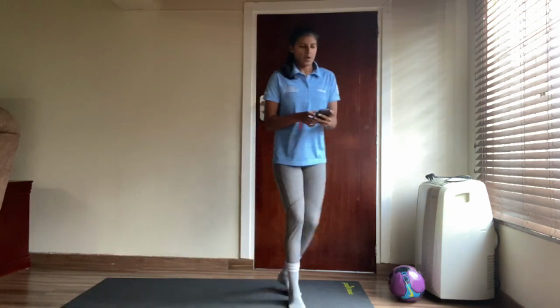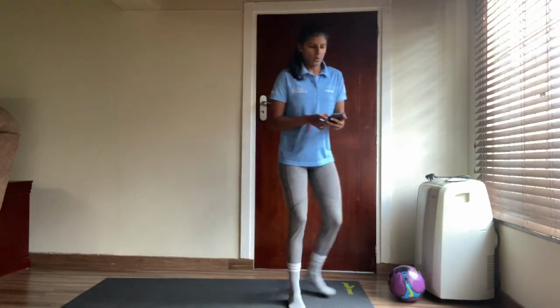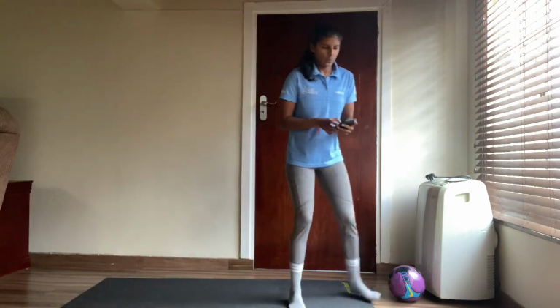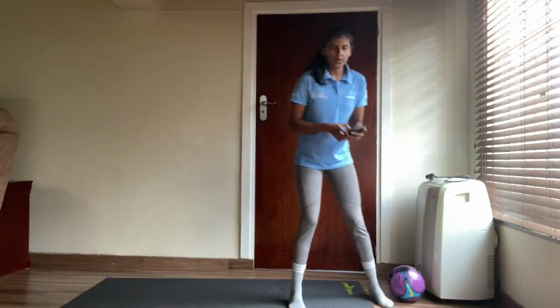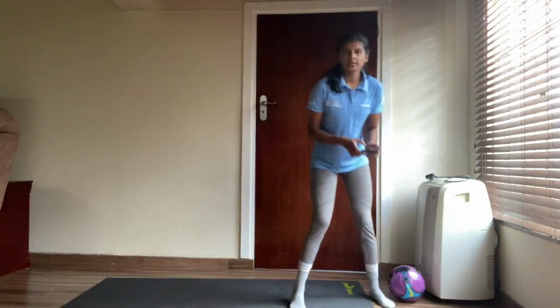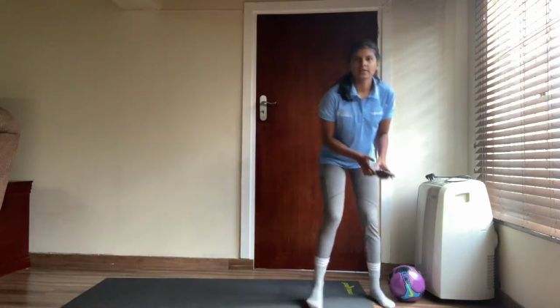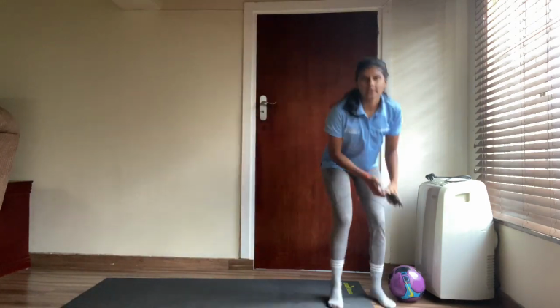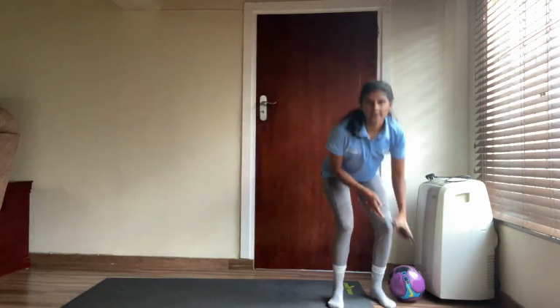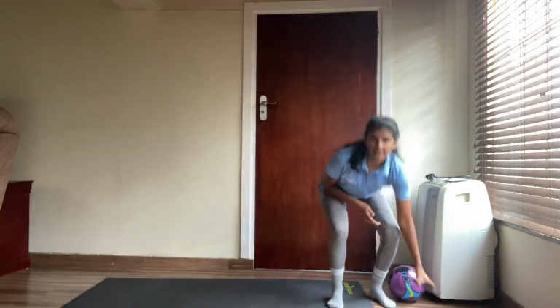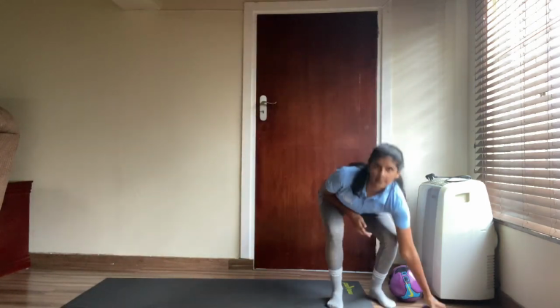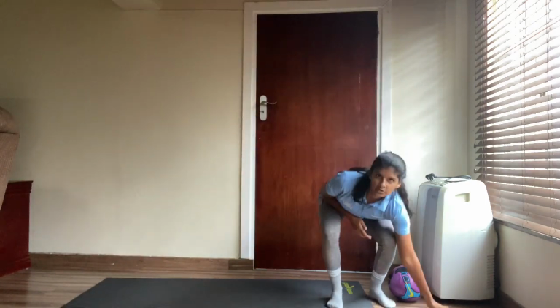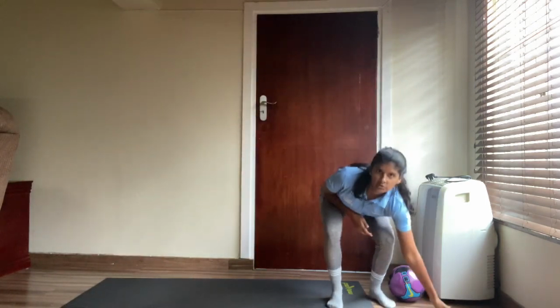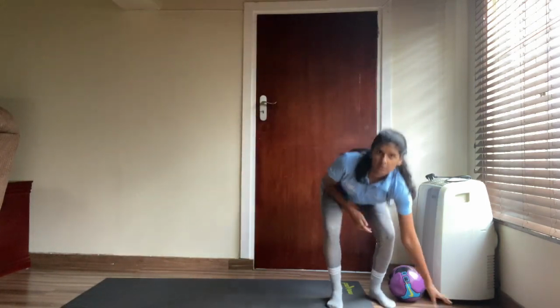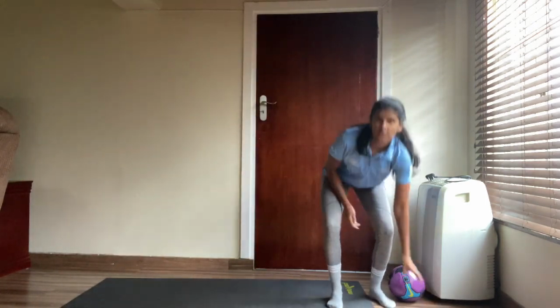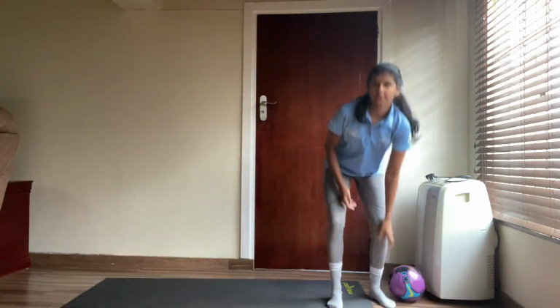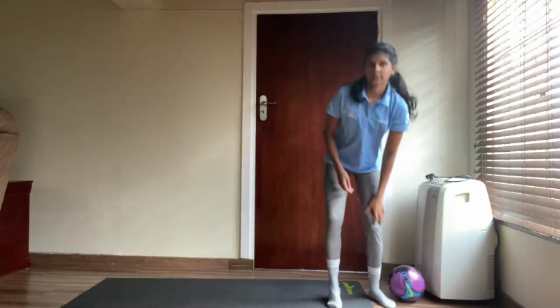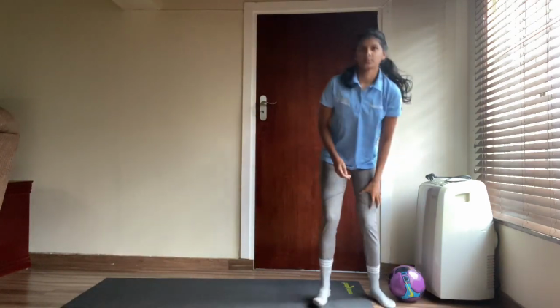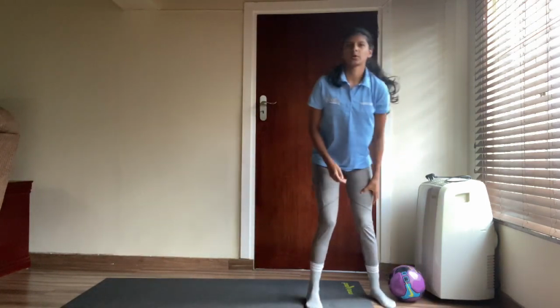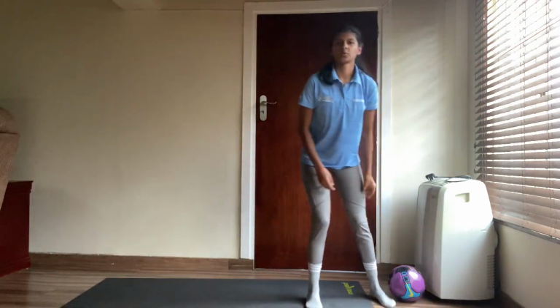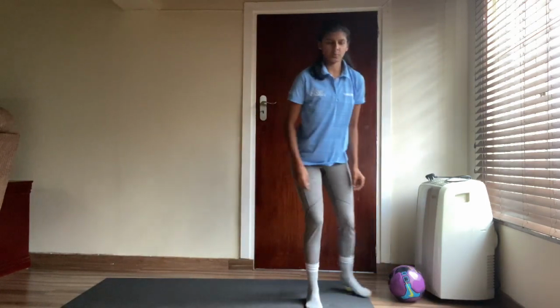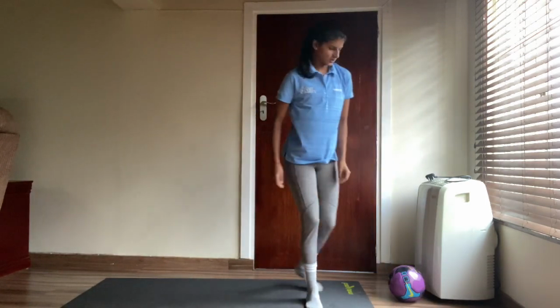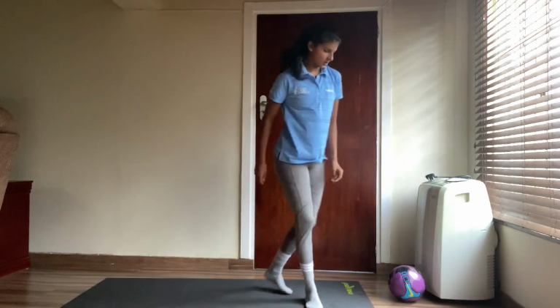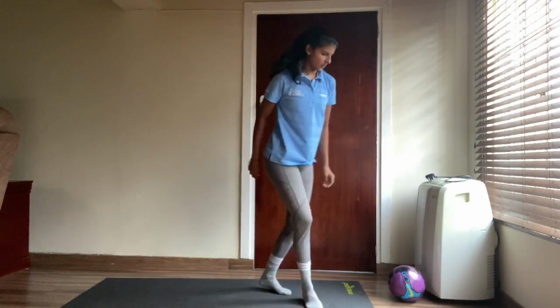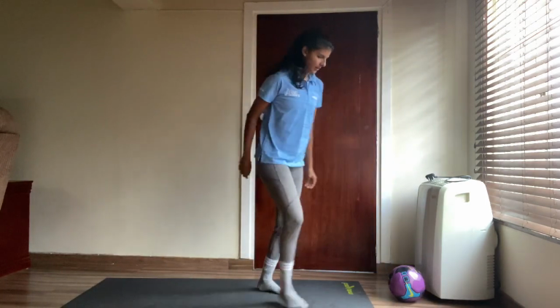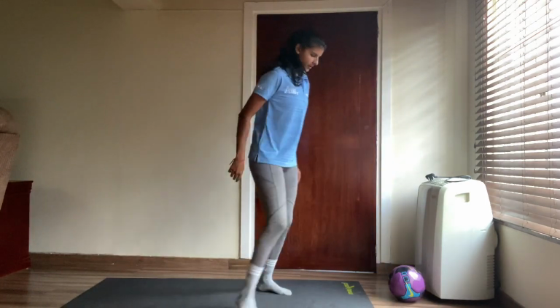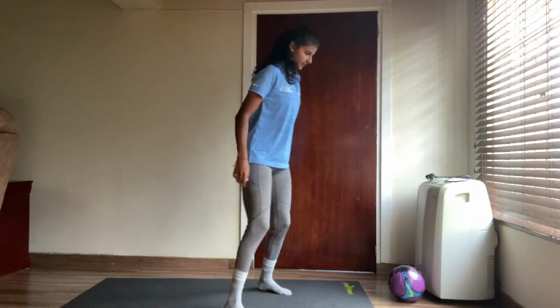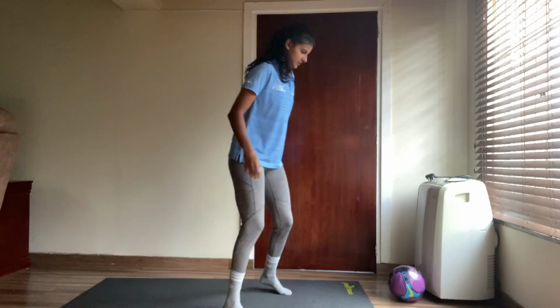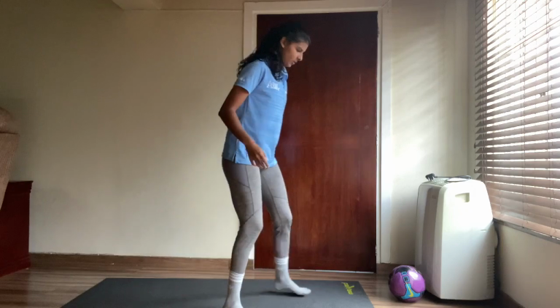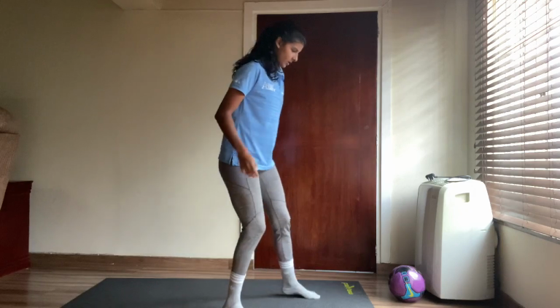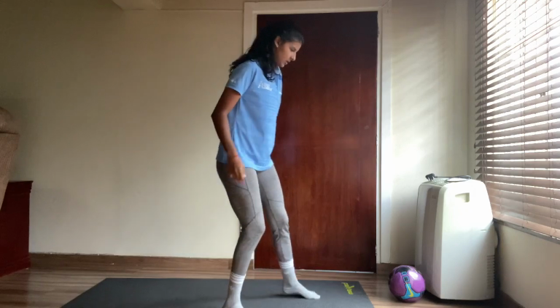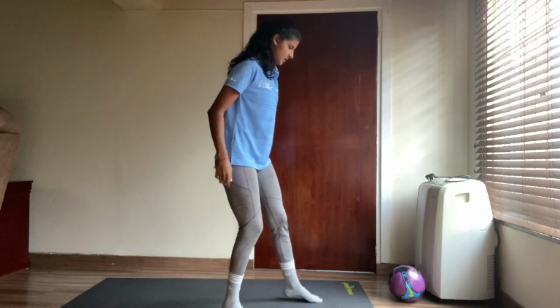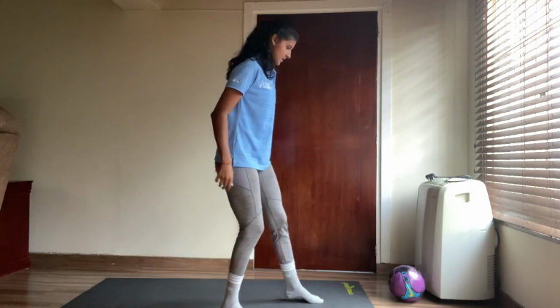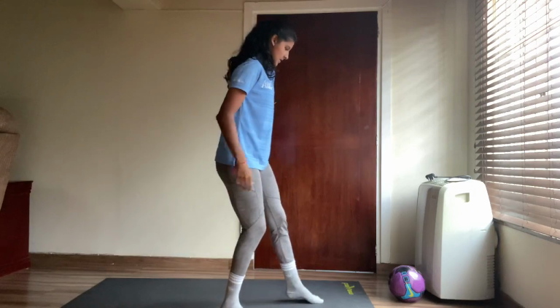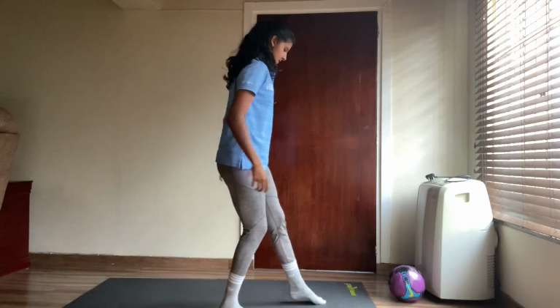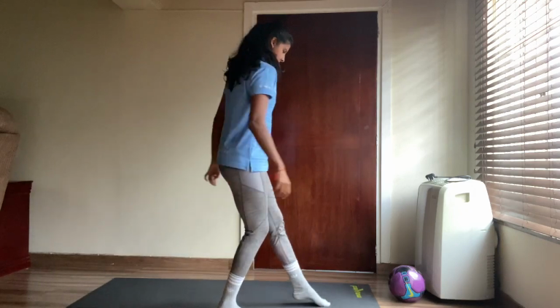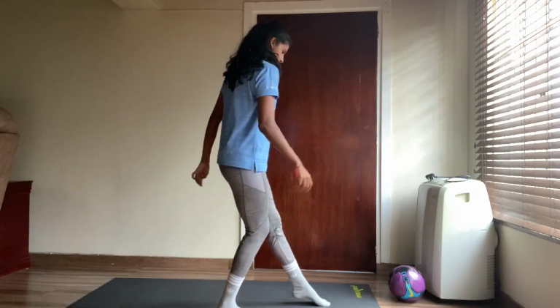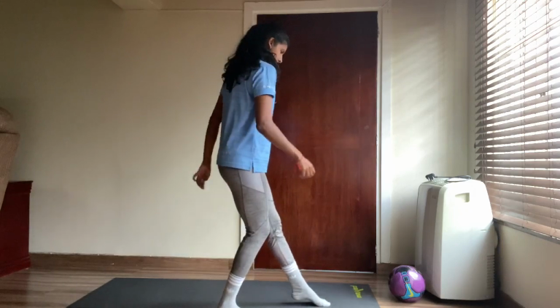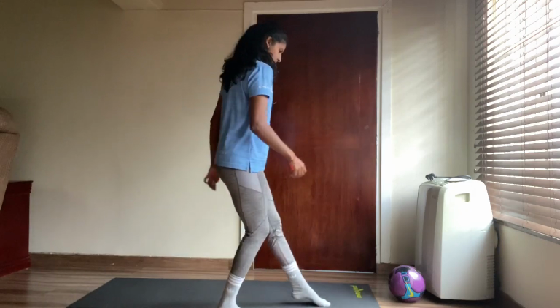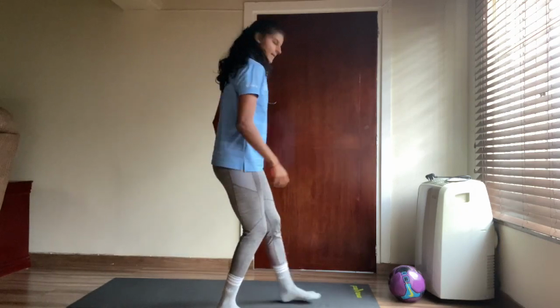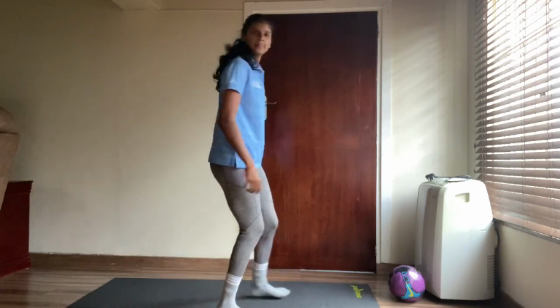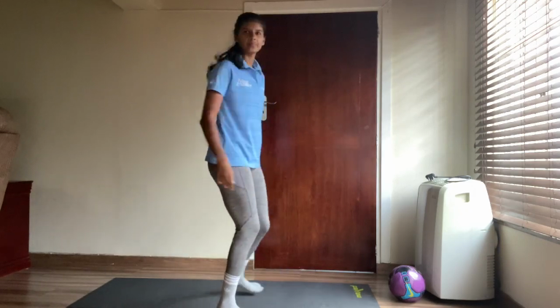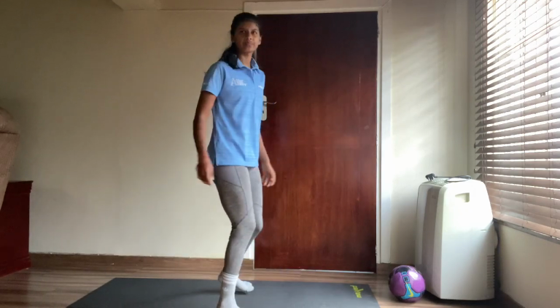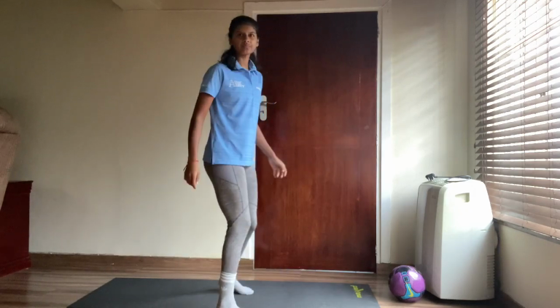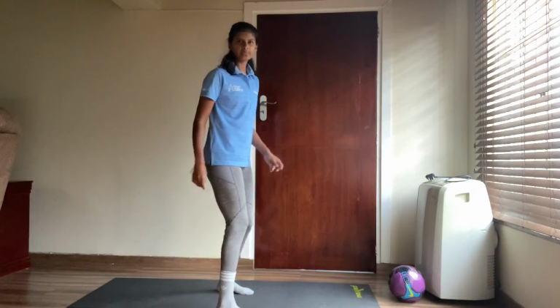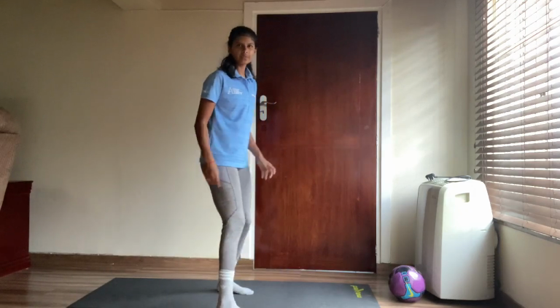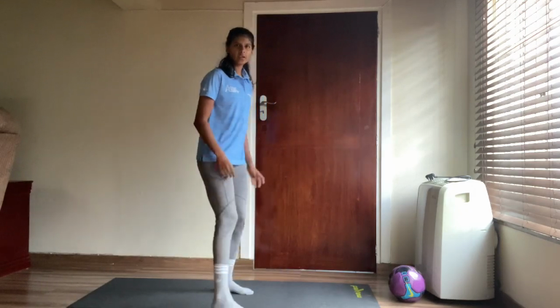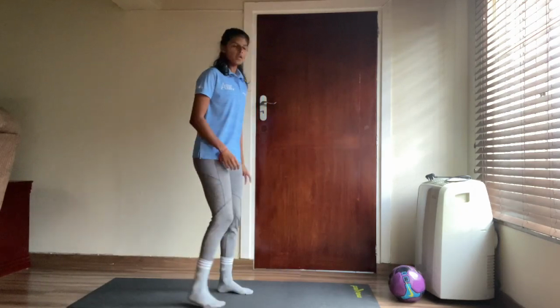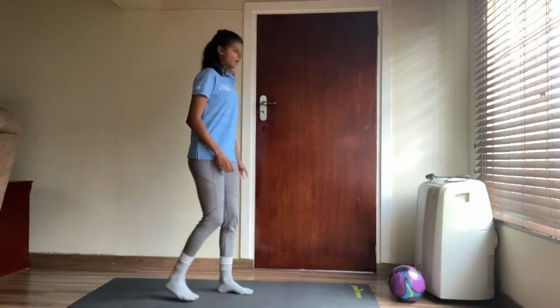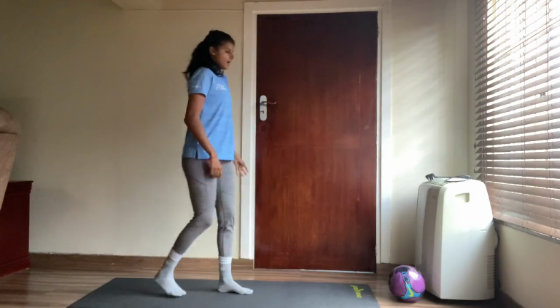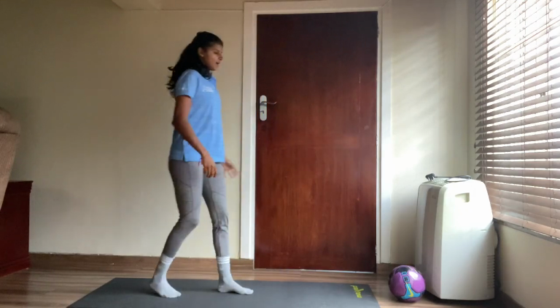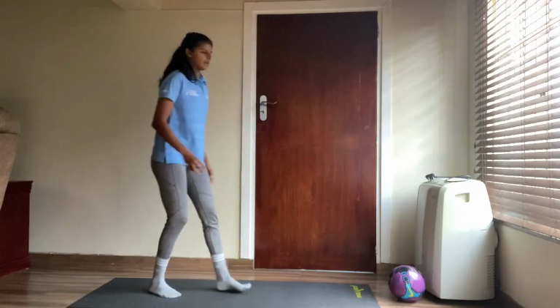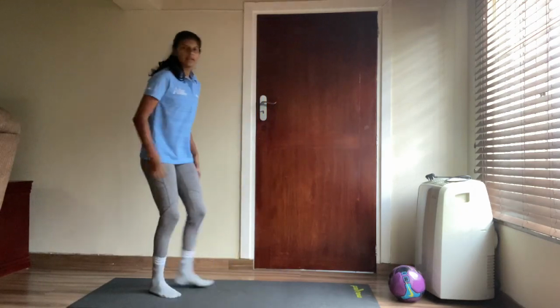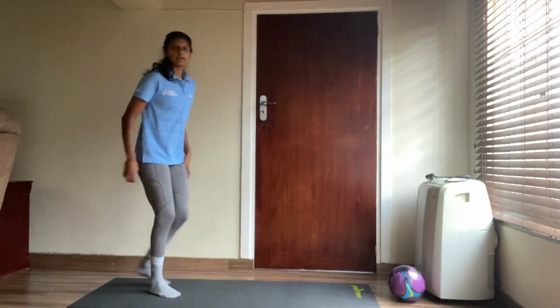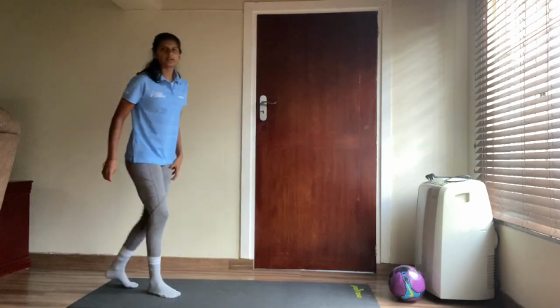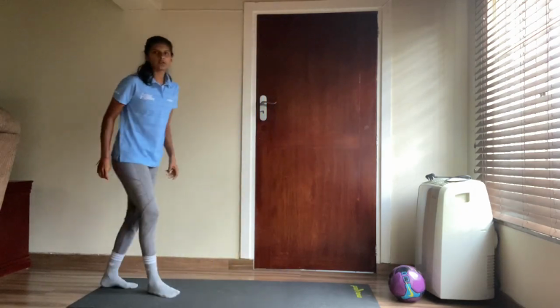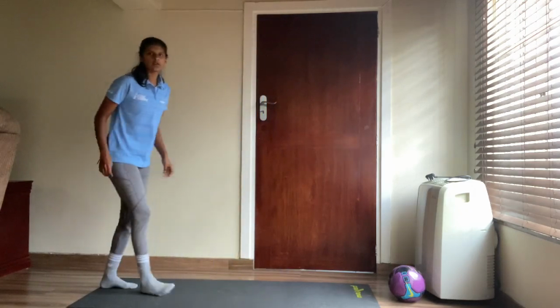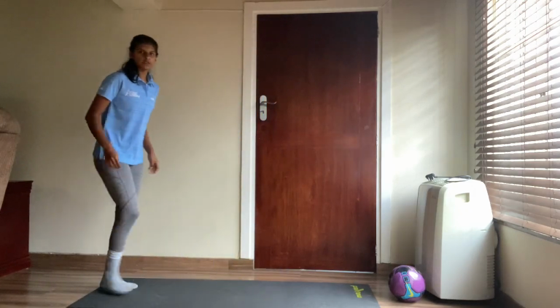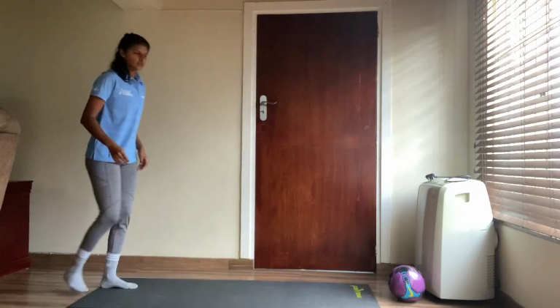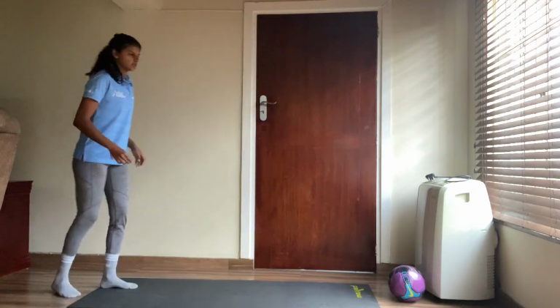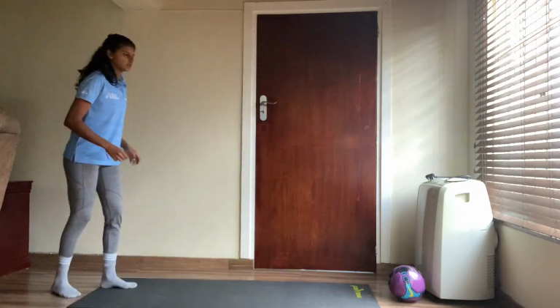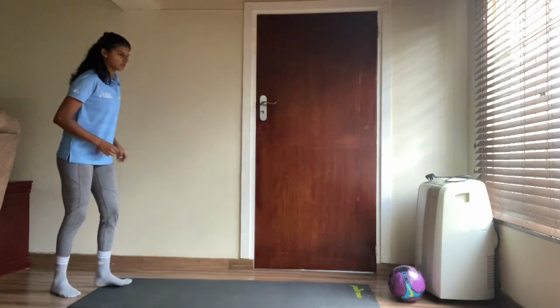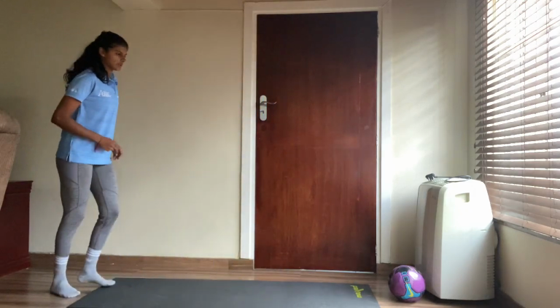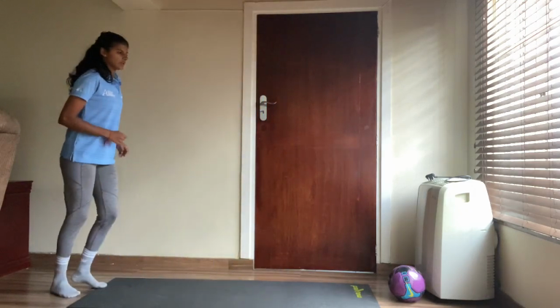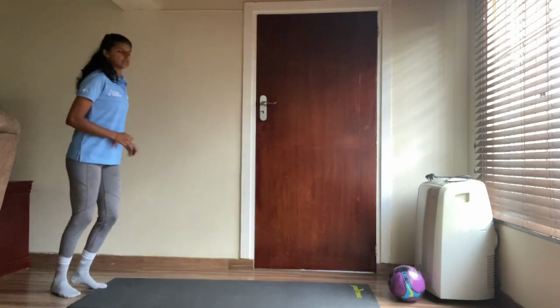Well done guys! I'm sure Usain Bolt would be so proud of us all. Let's go into those soccer kicks.